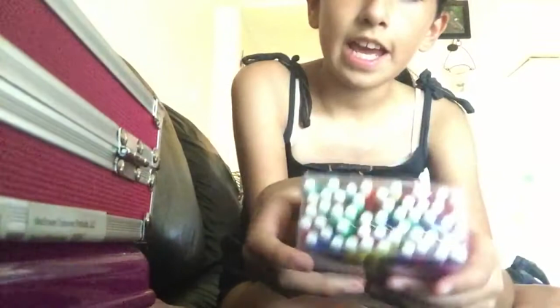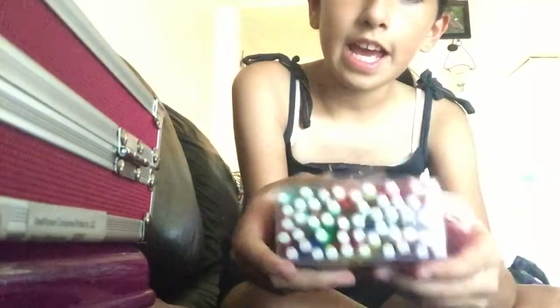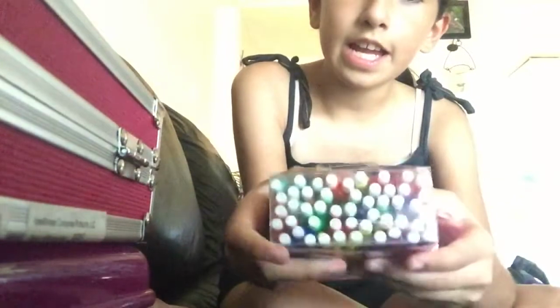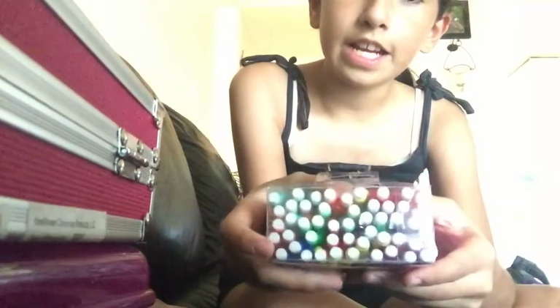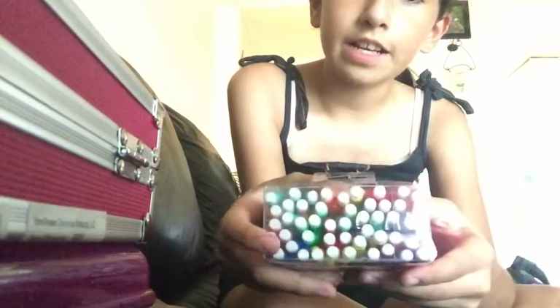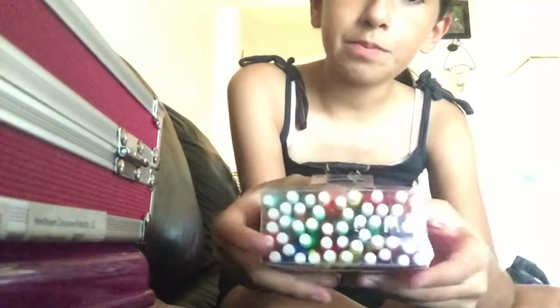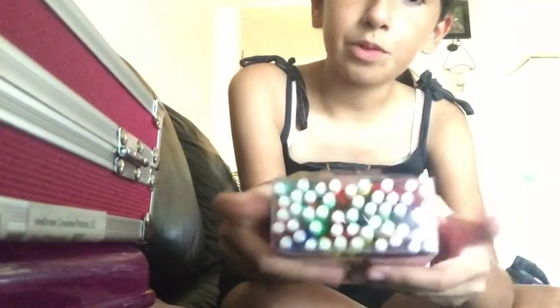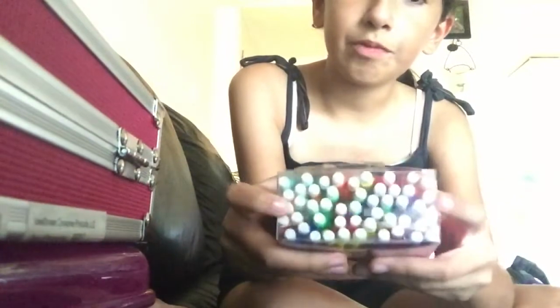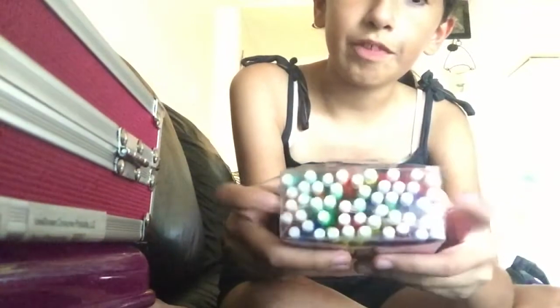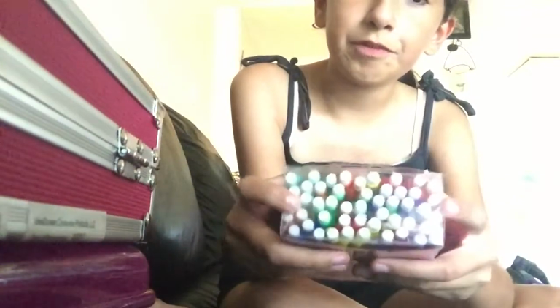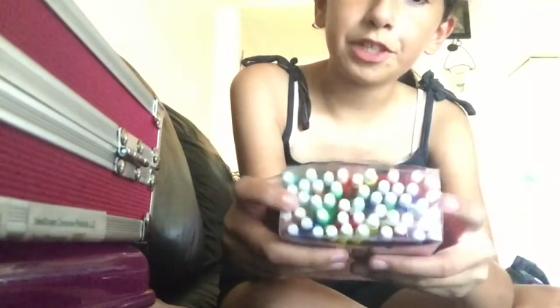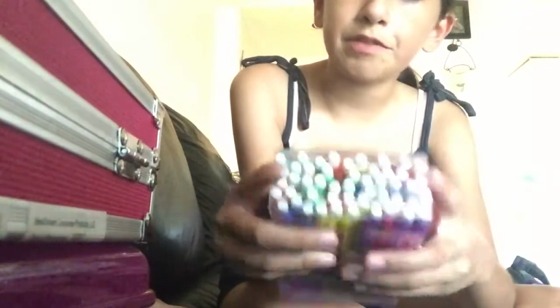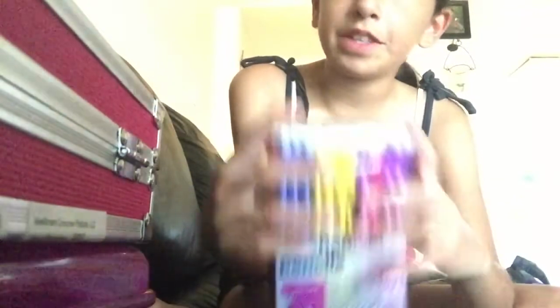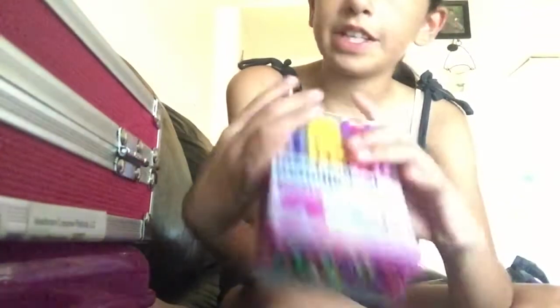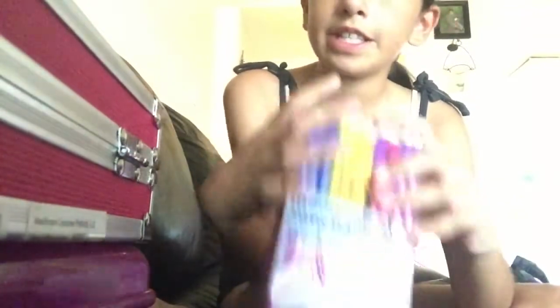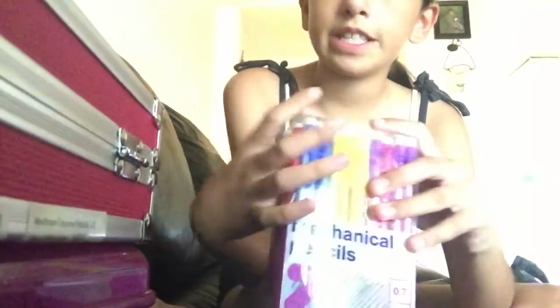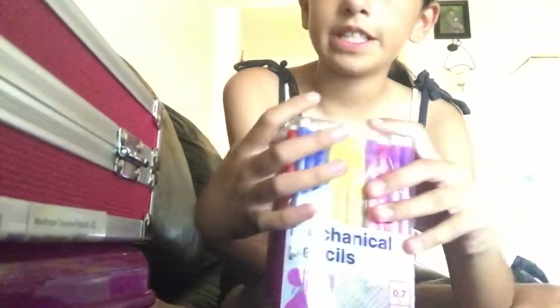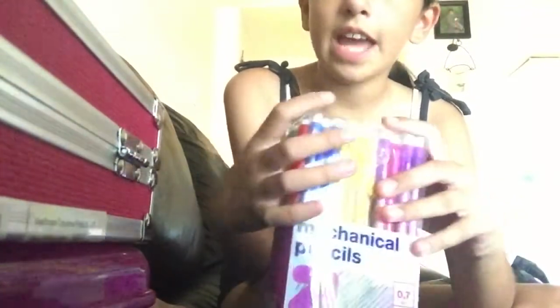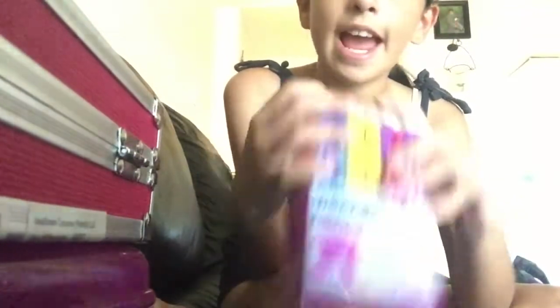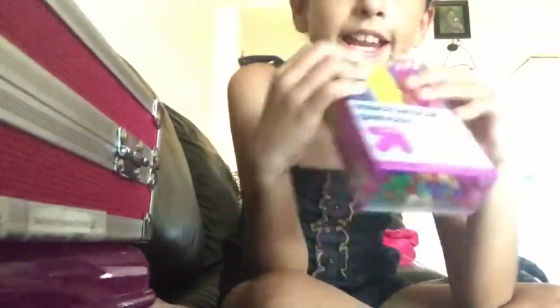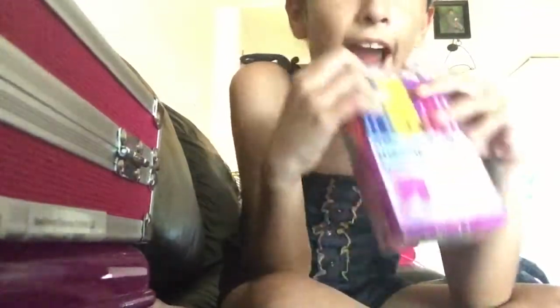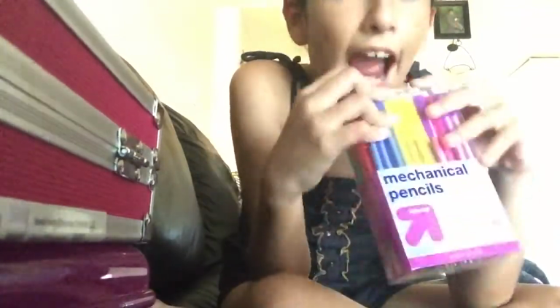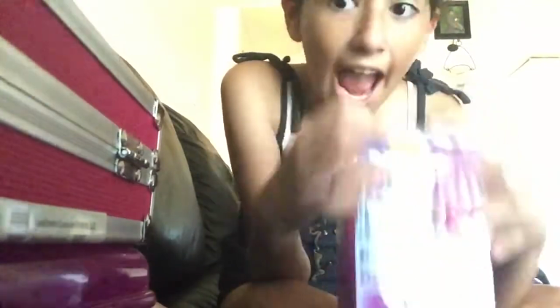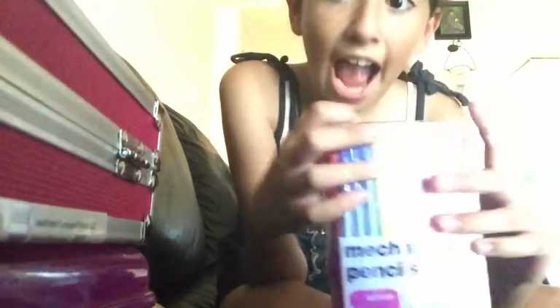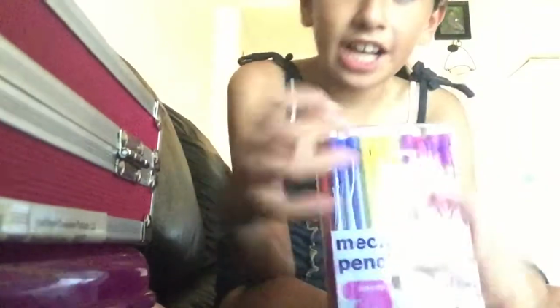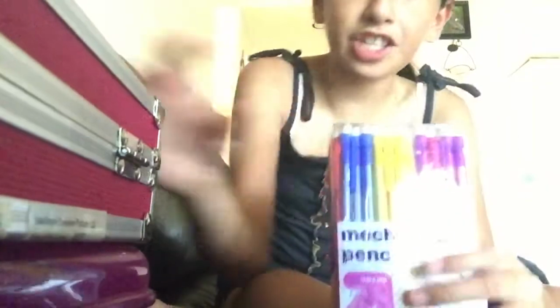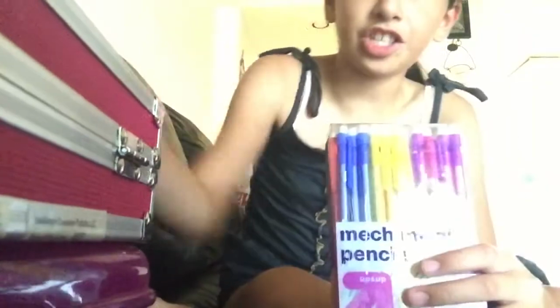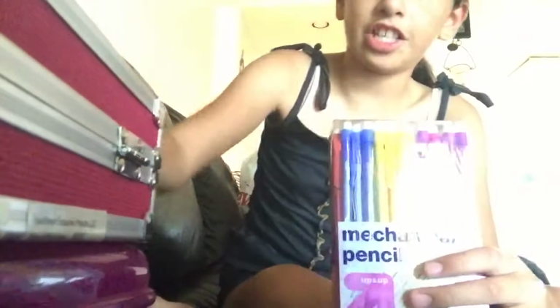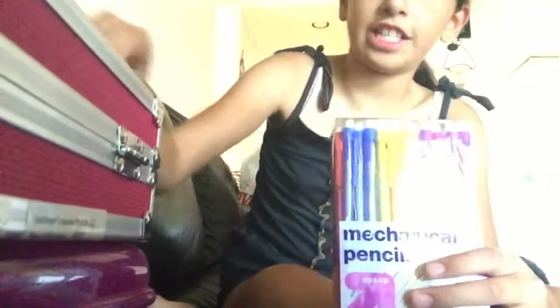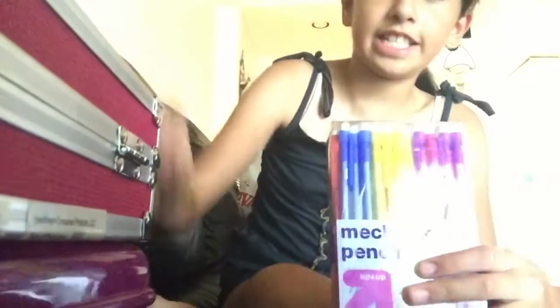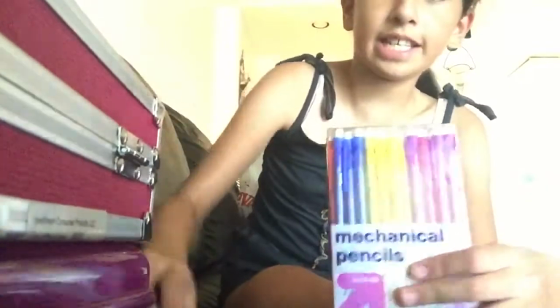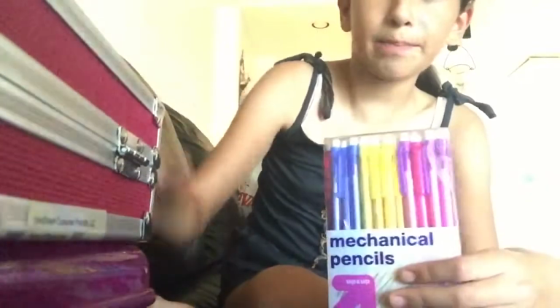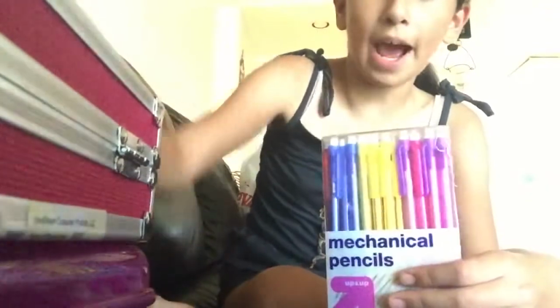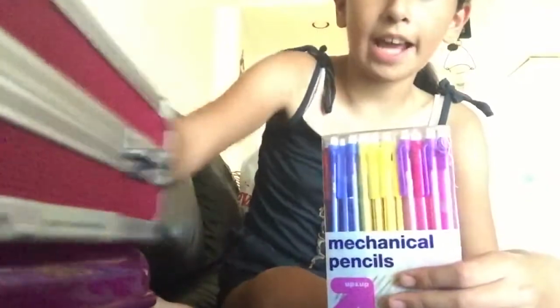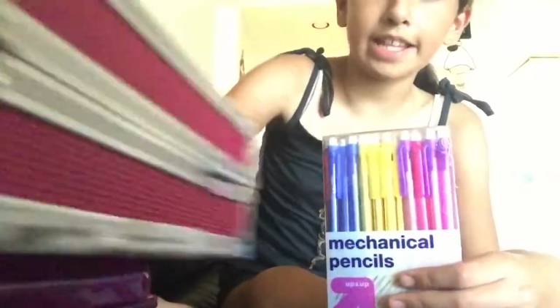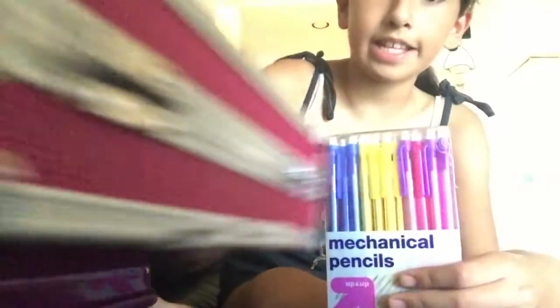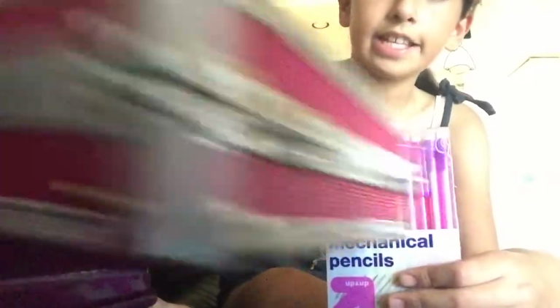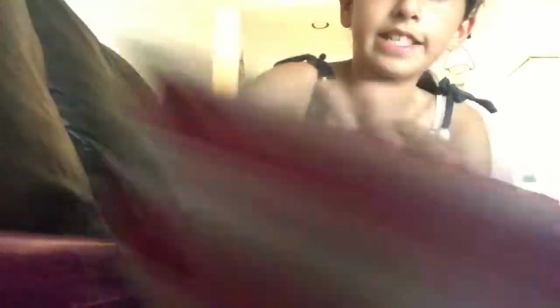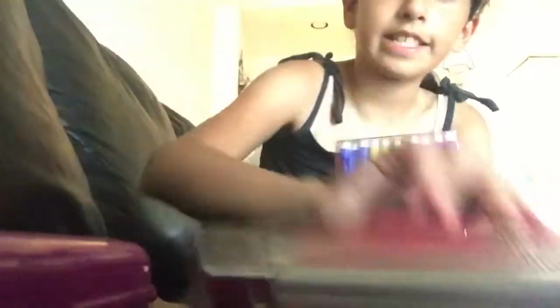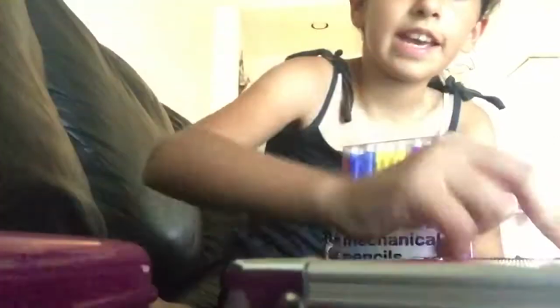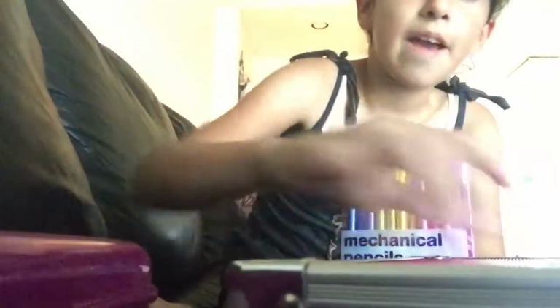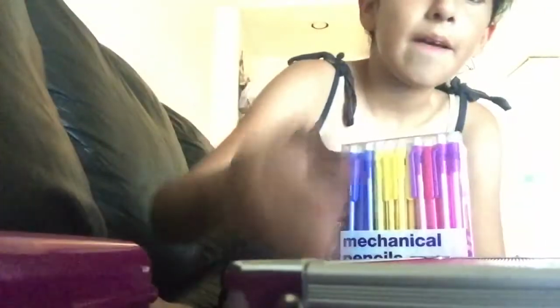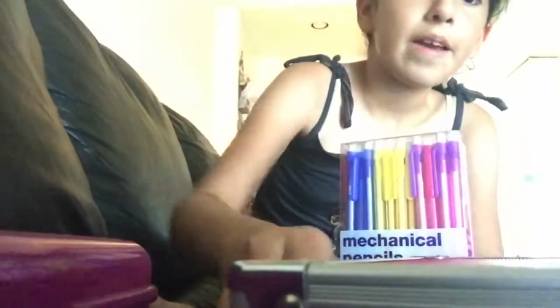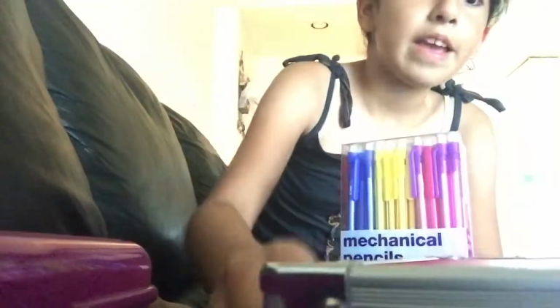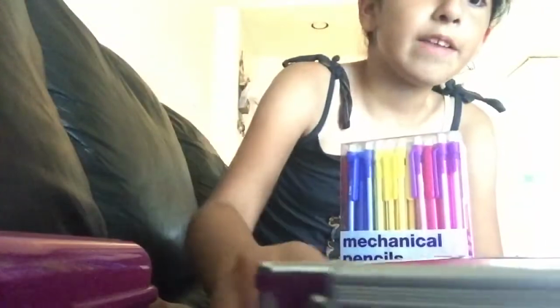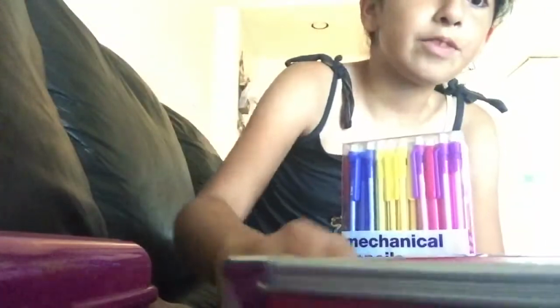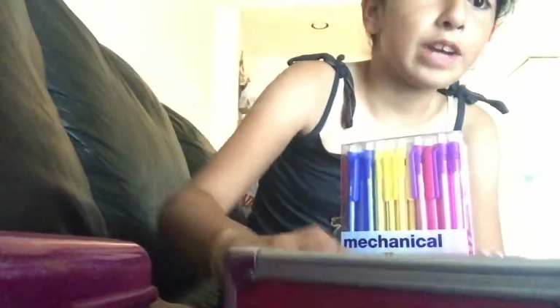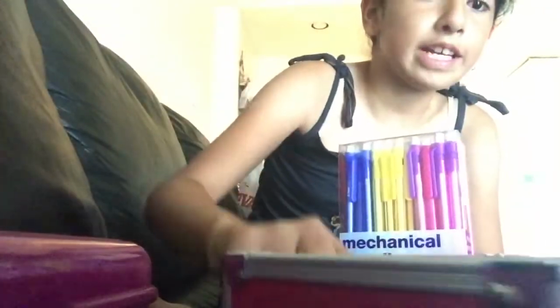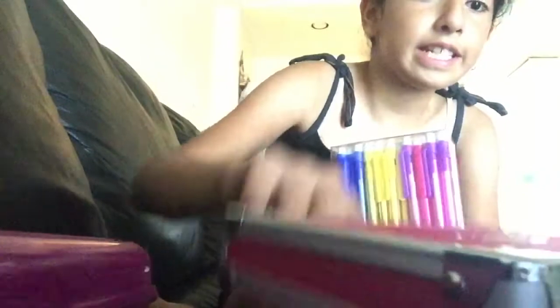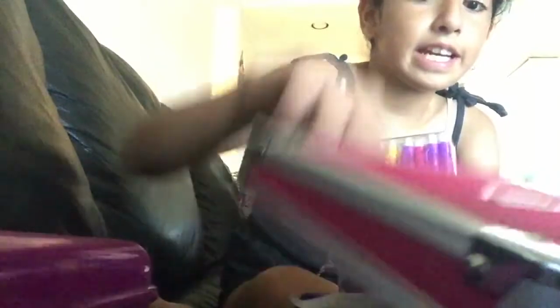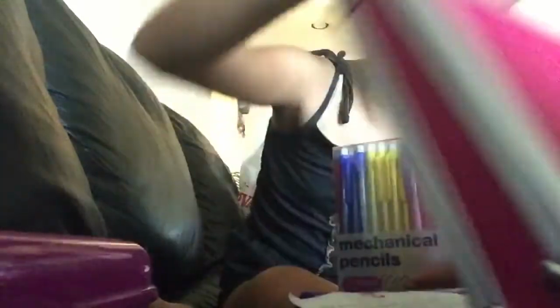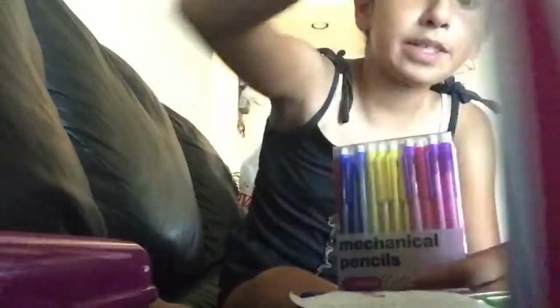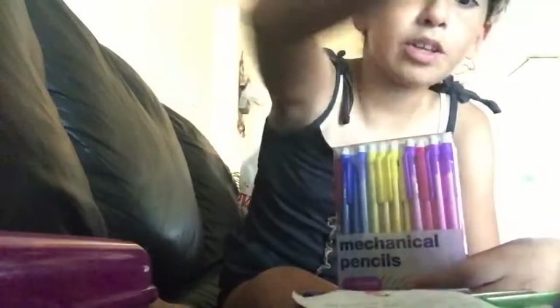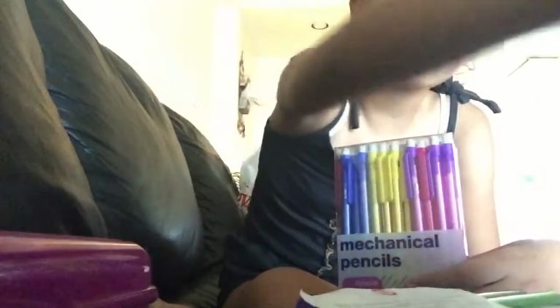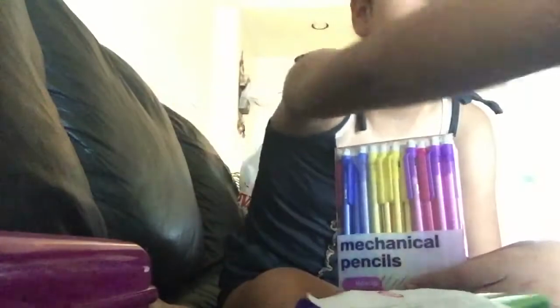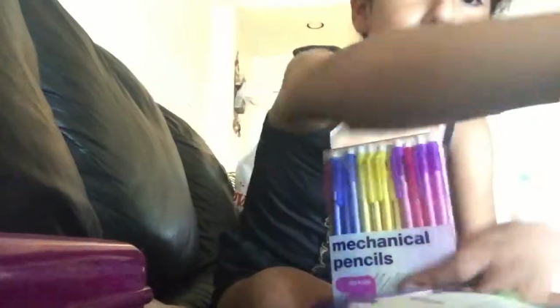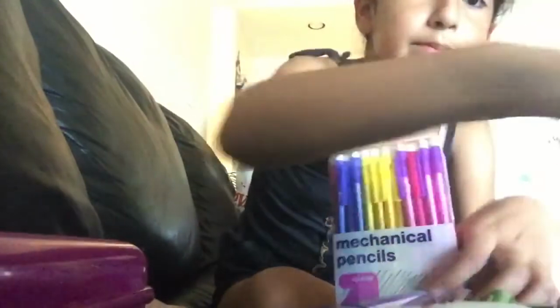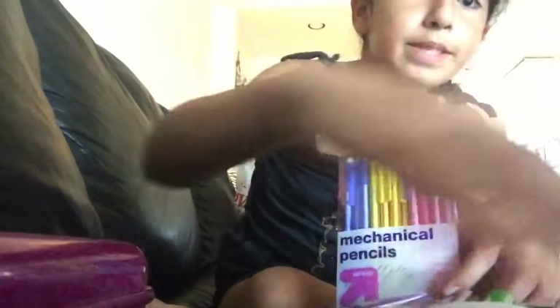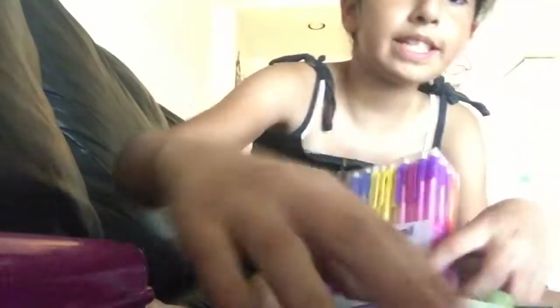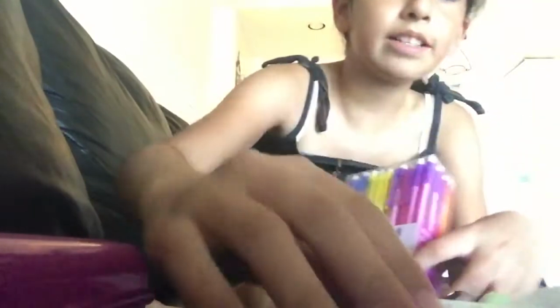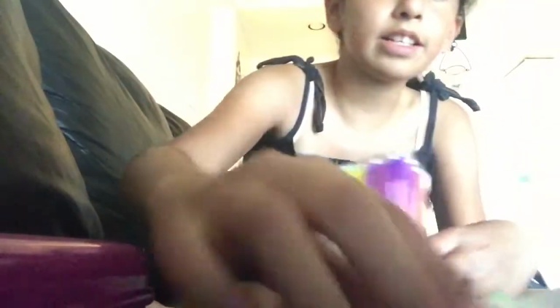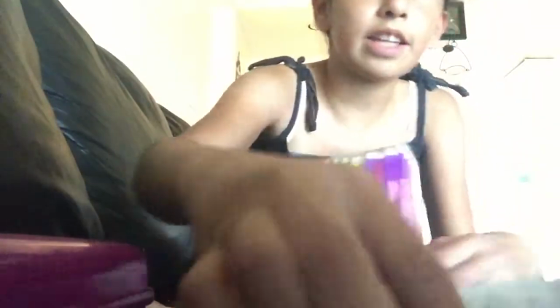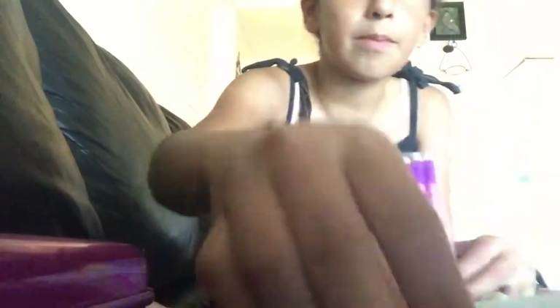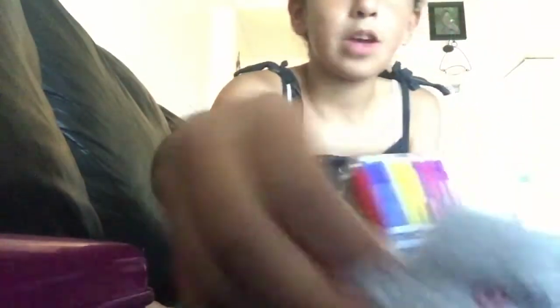It comes with 50 of these. And I actually did buy these! Do you guys think I'm still stealing them?